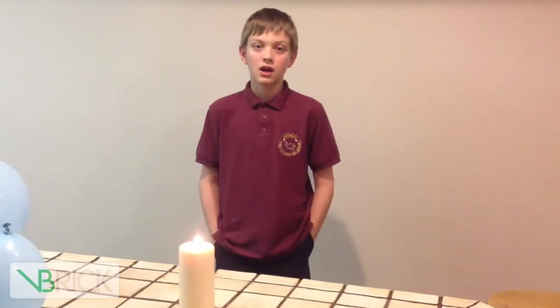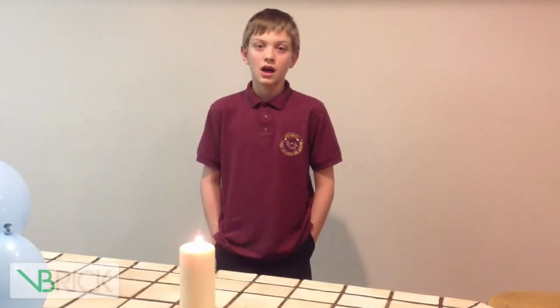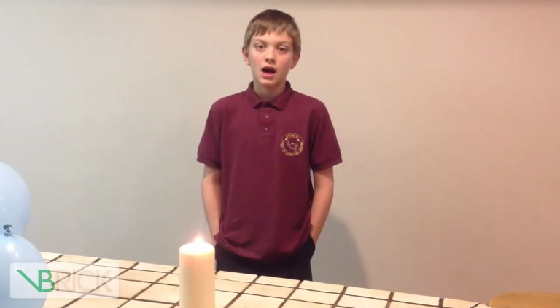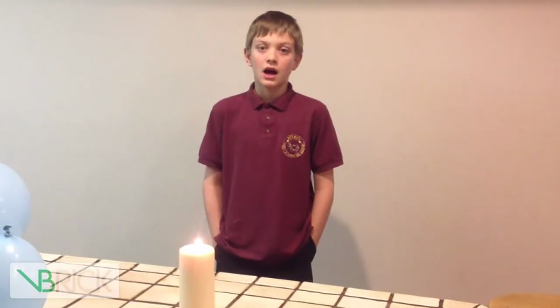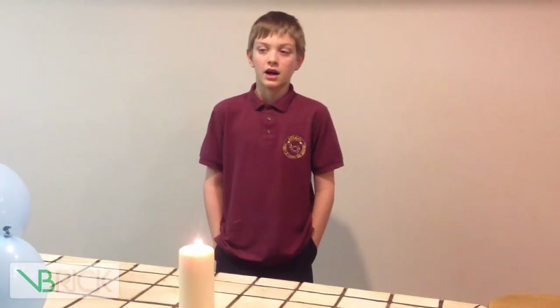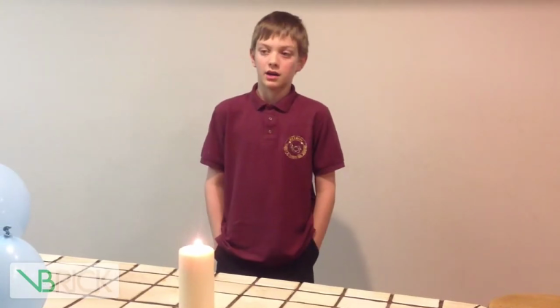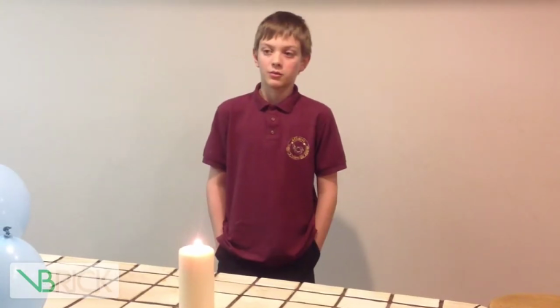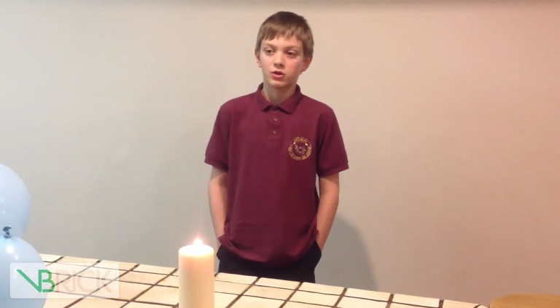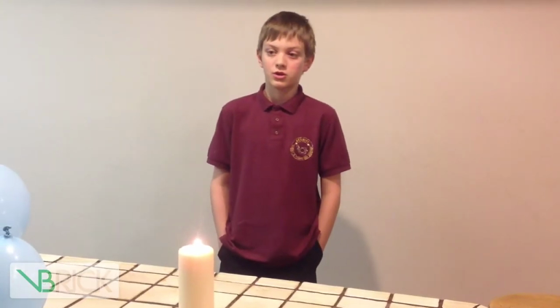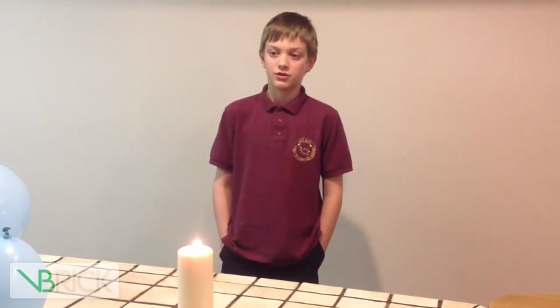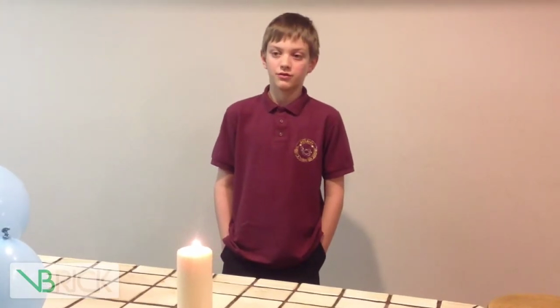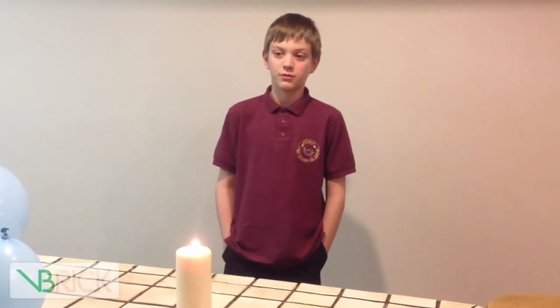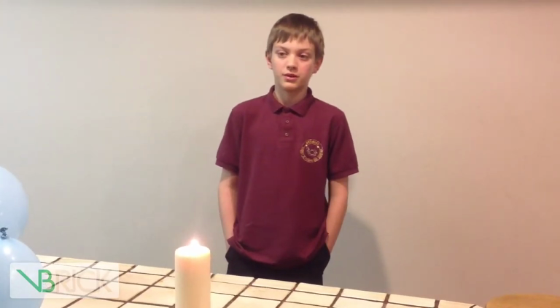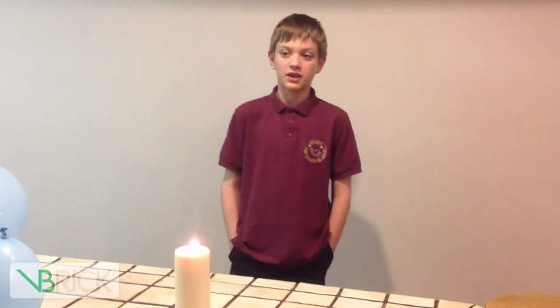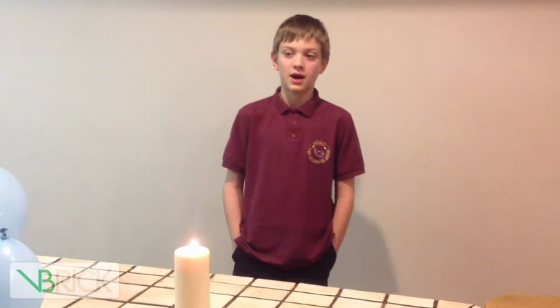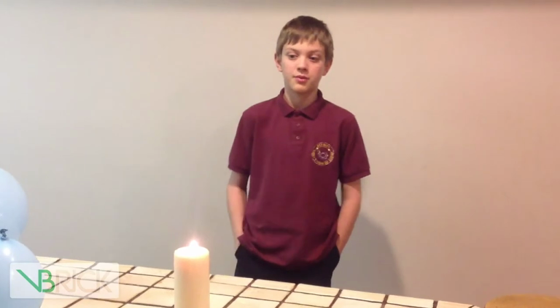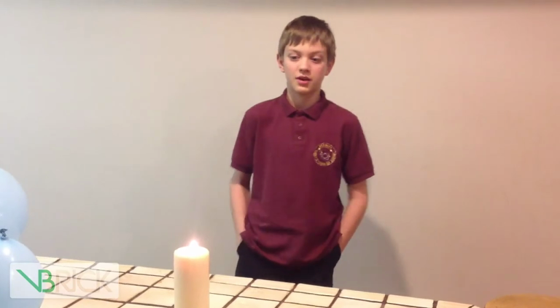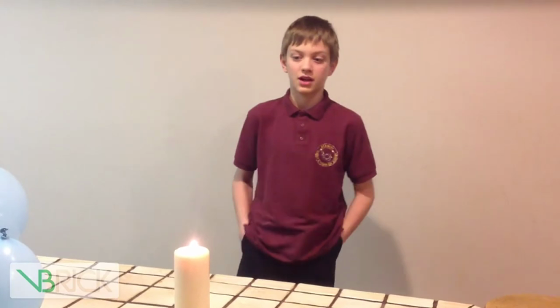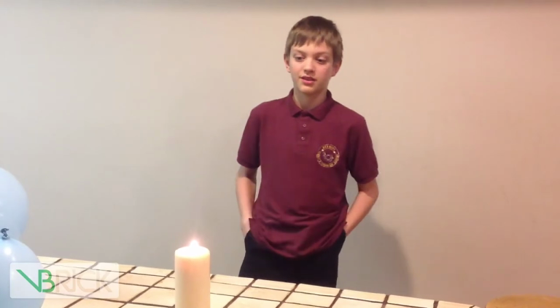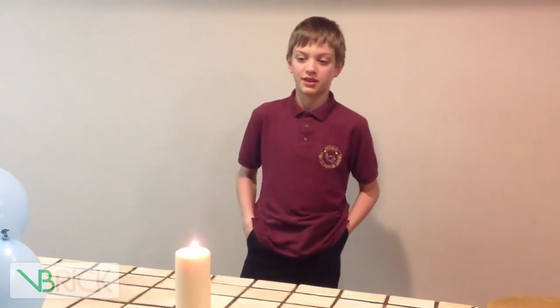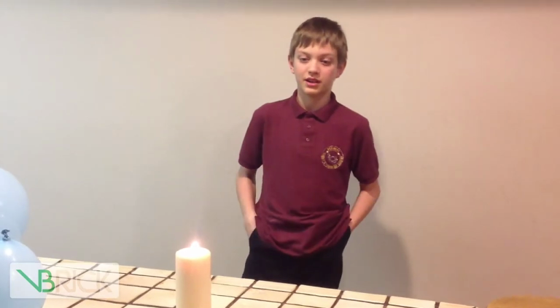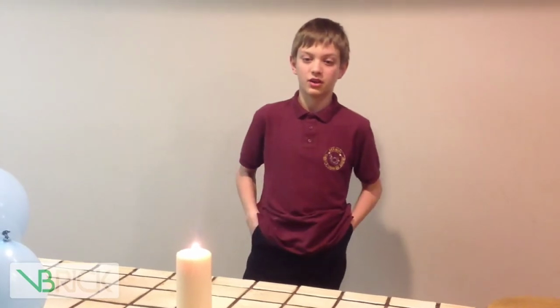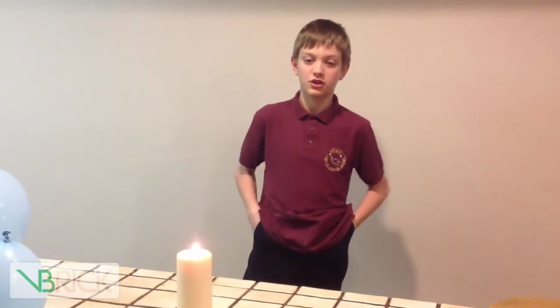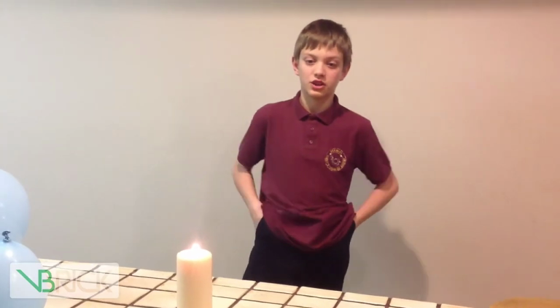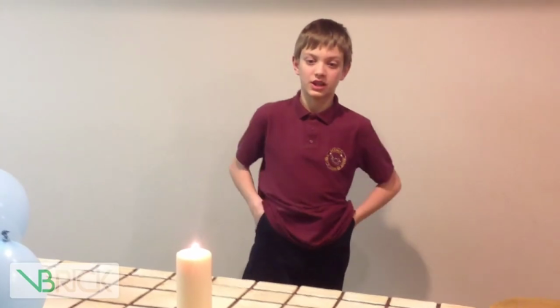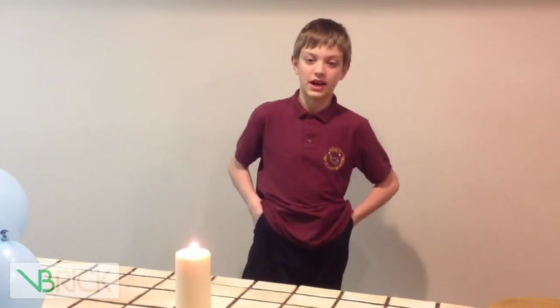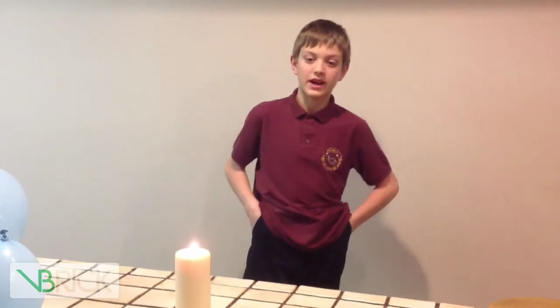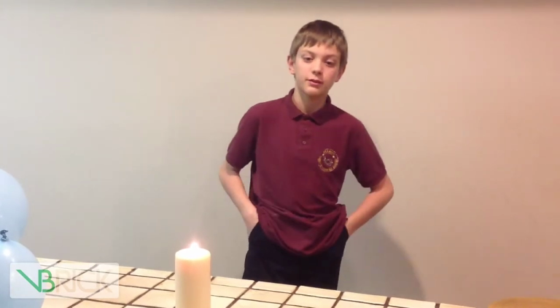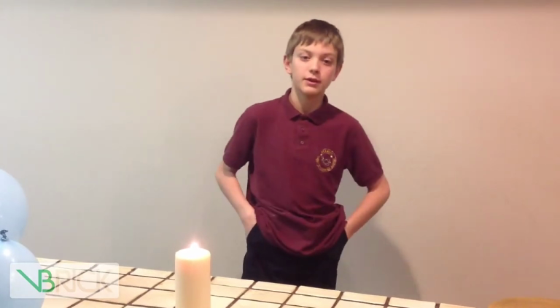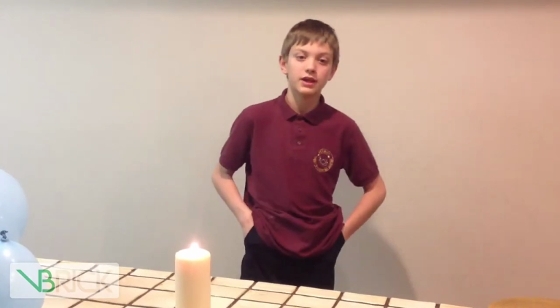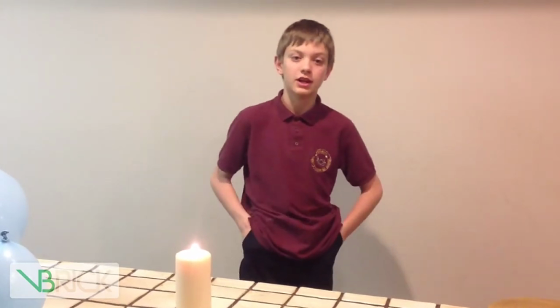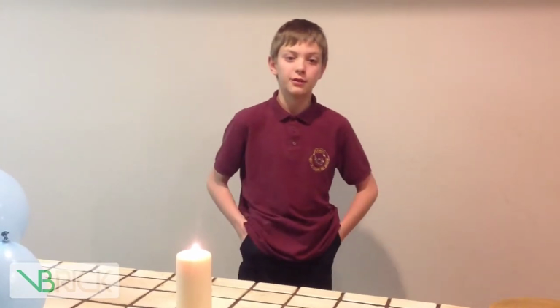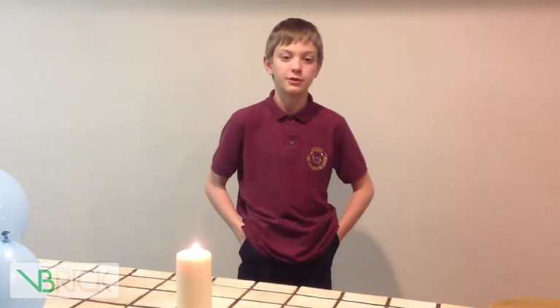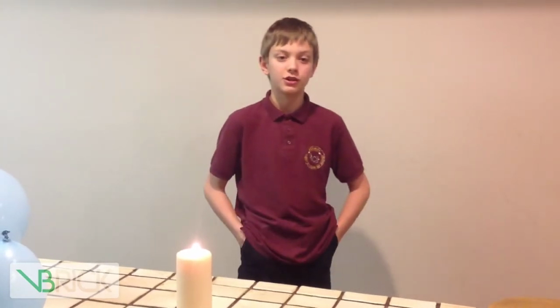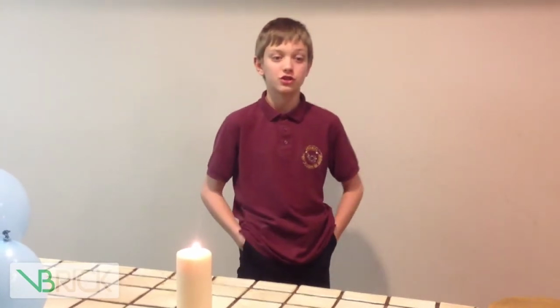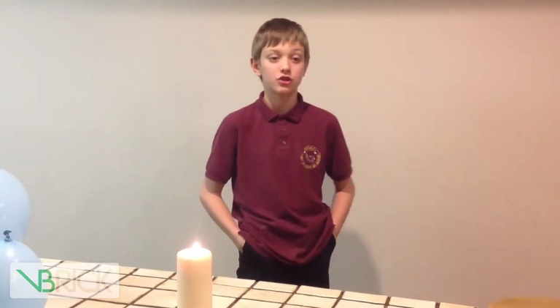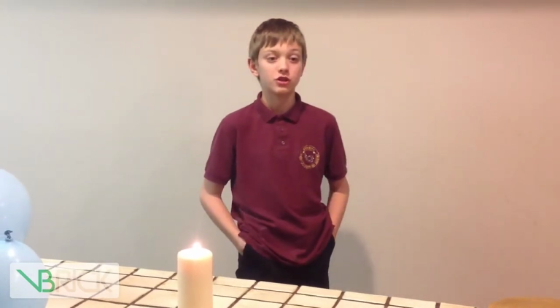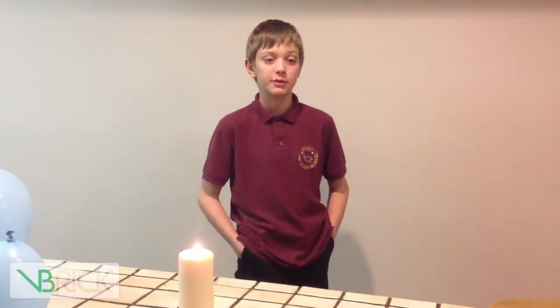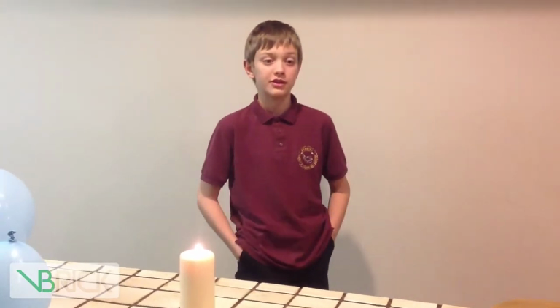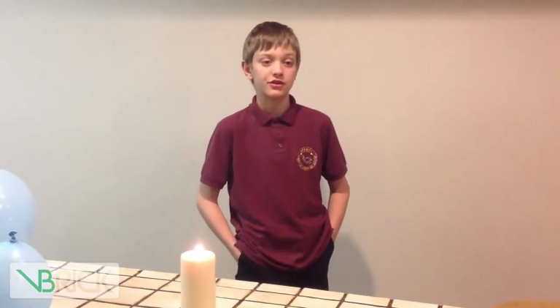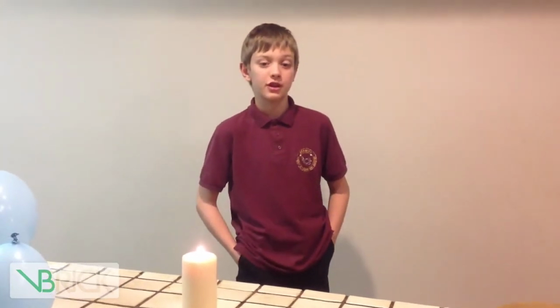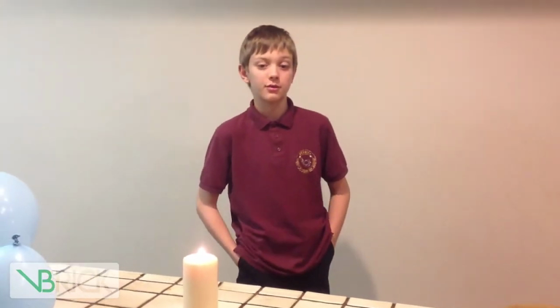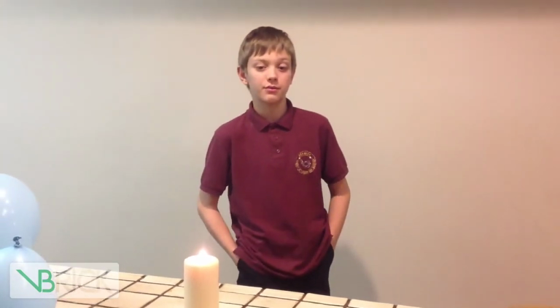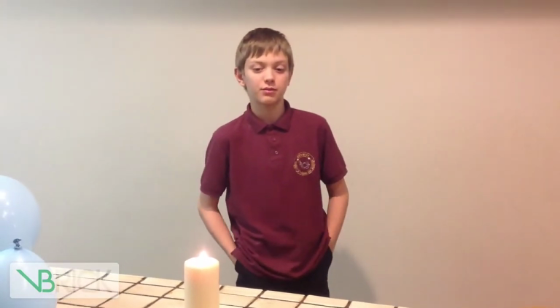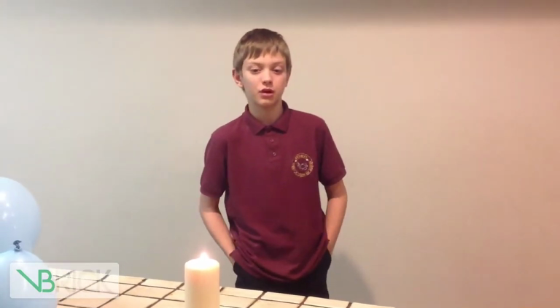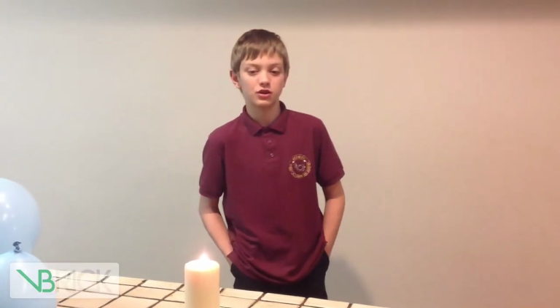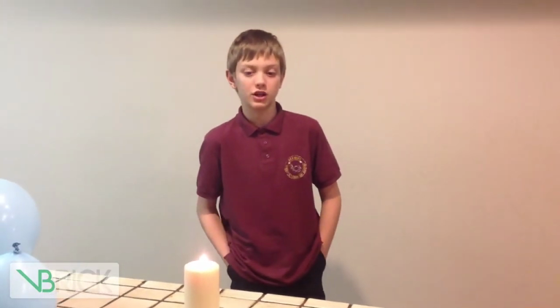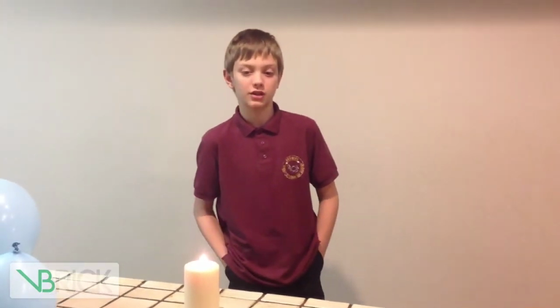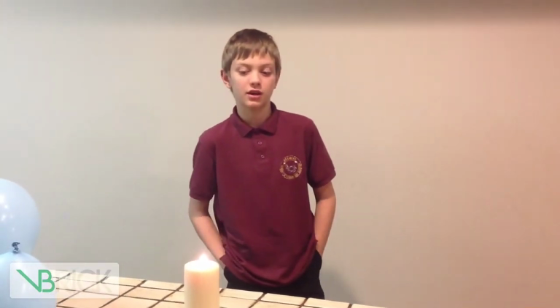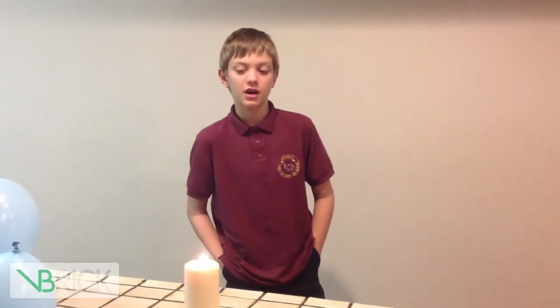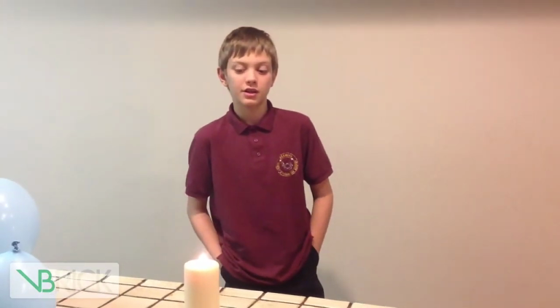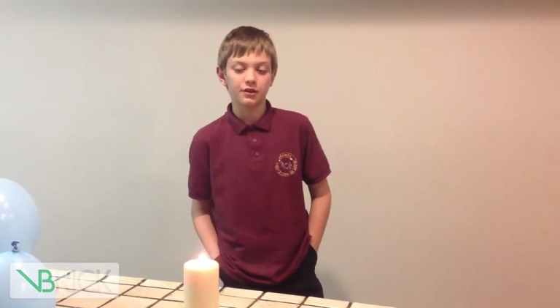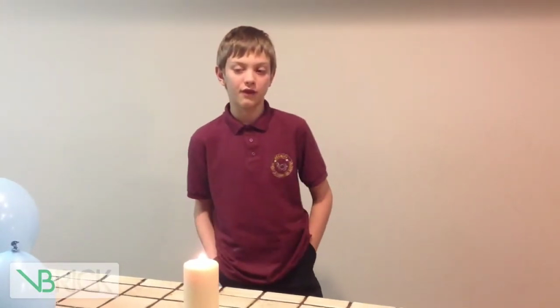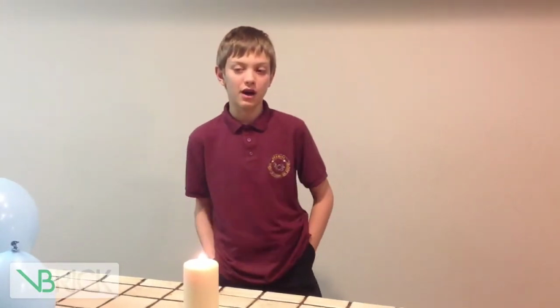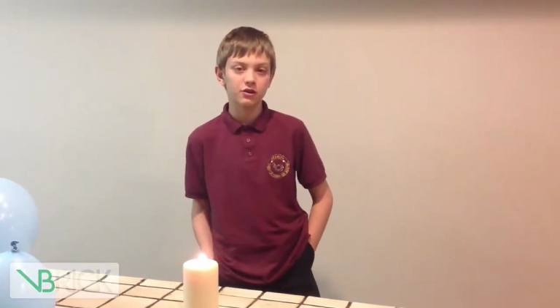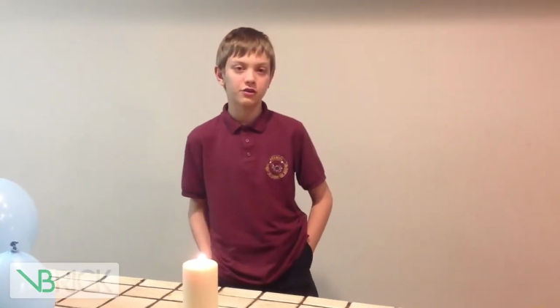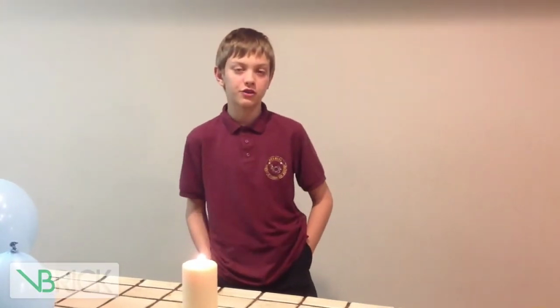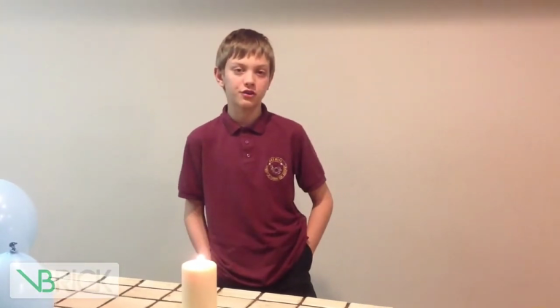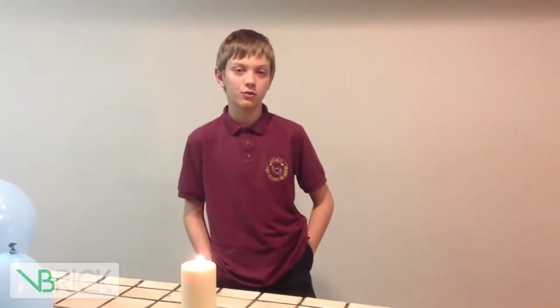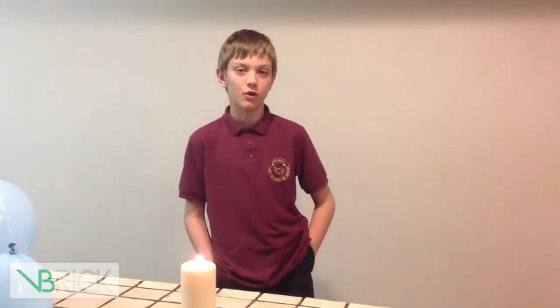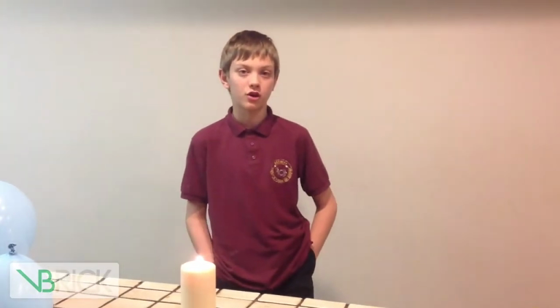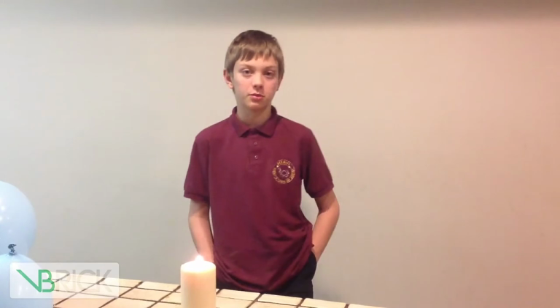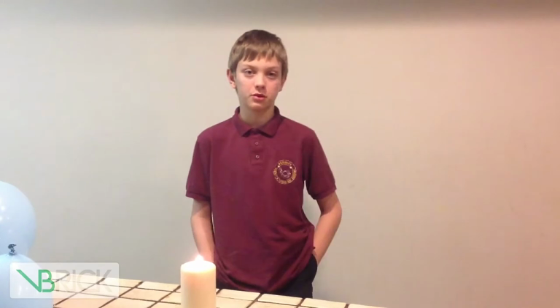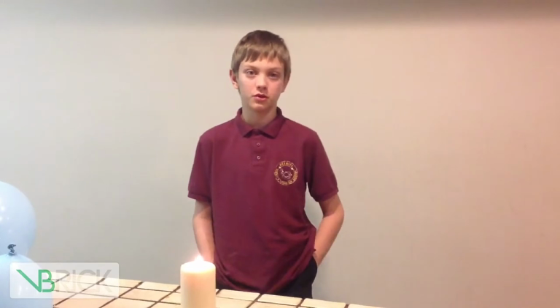Hi, I'm Christian from Beehive Science and Technology Academy, and I'm here to show you my STEM project: the fire-resistant water balloon.